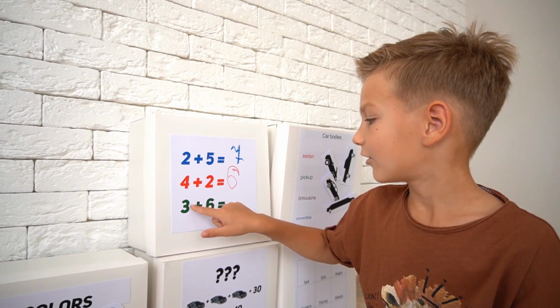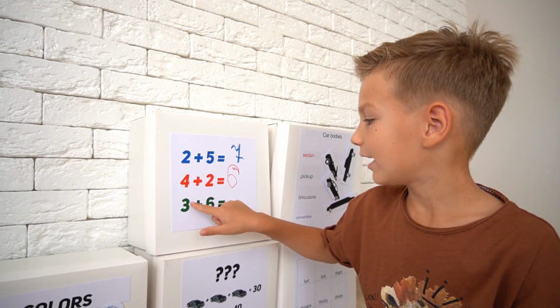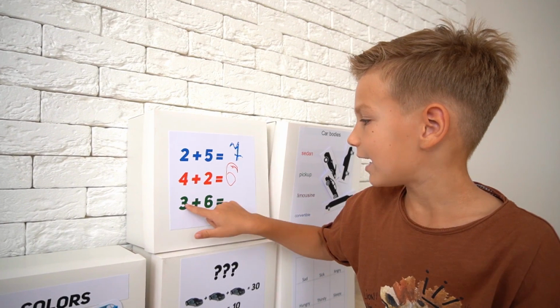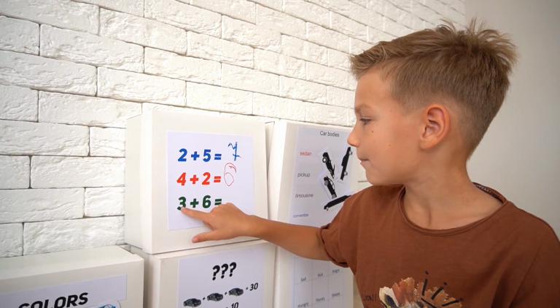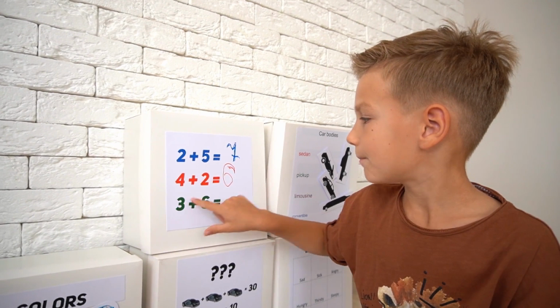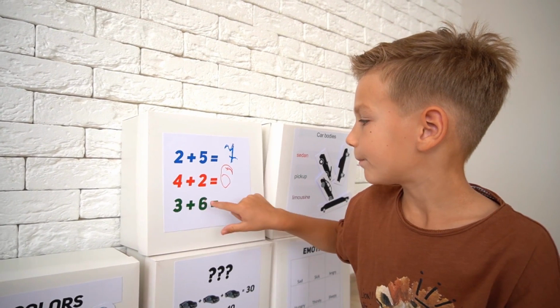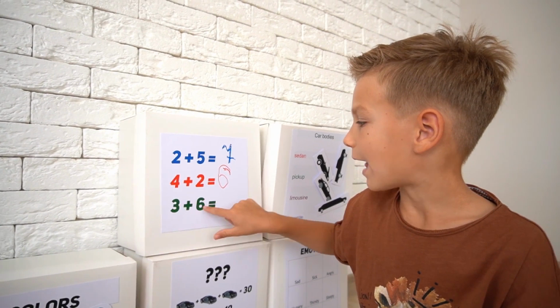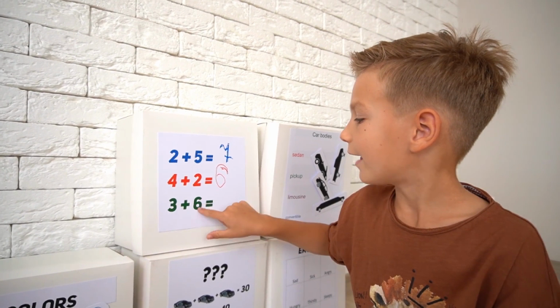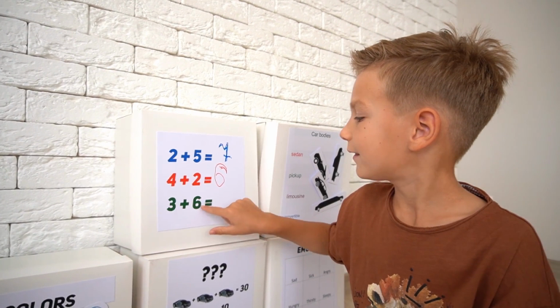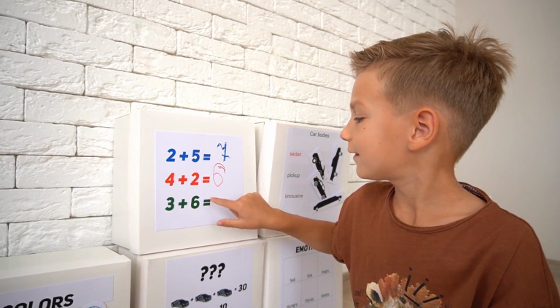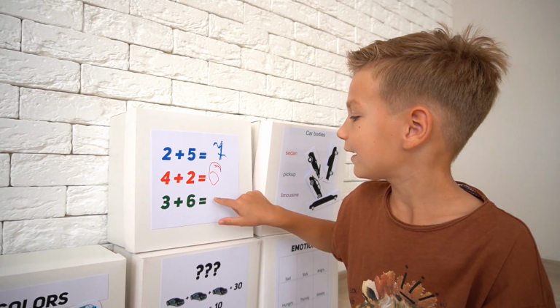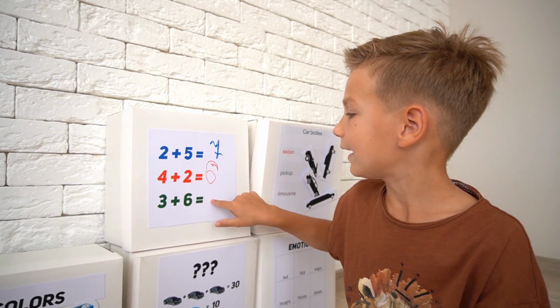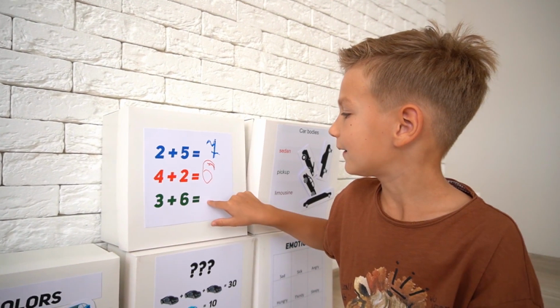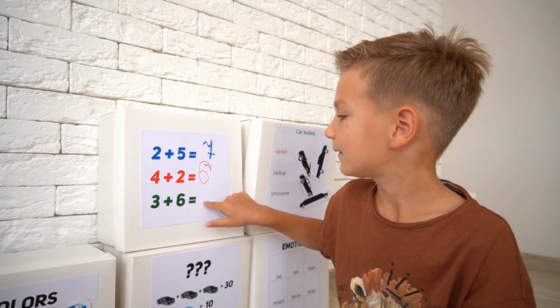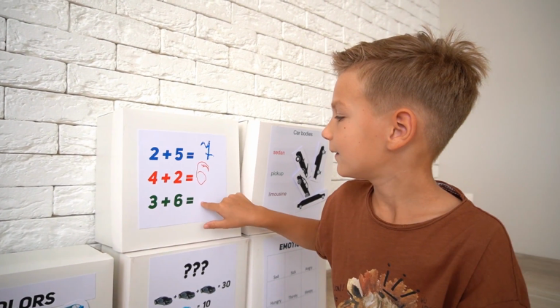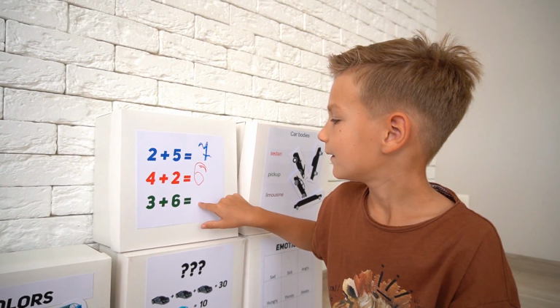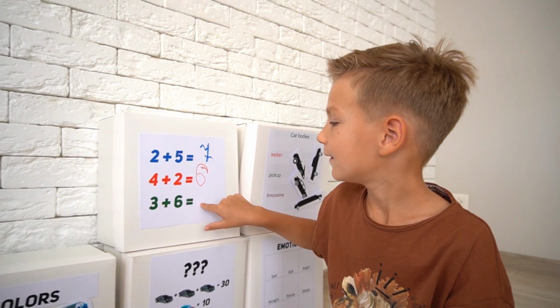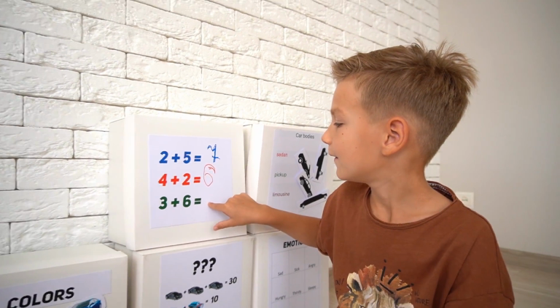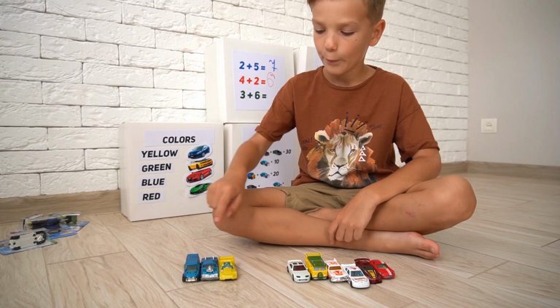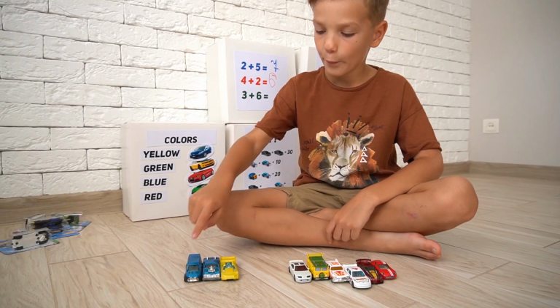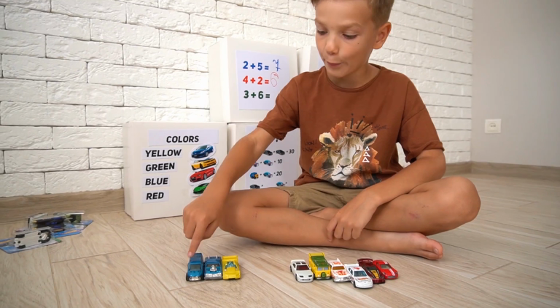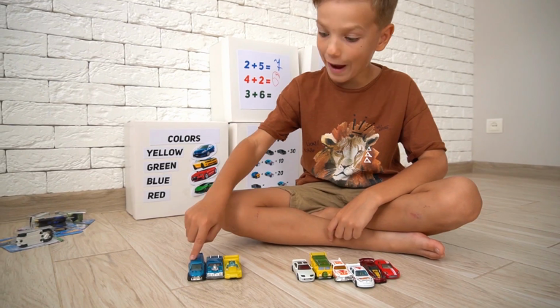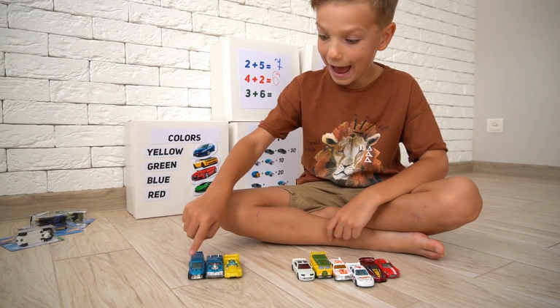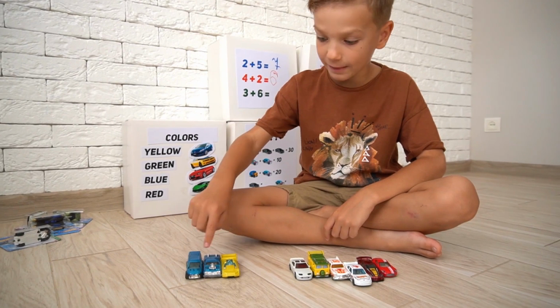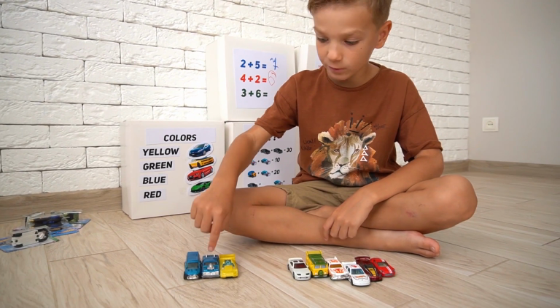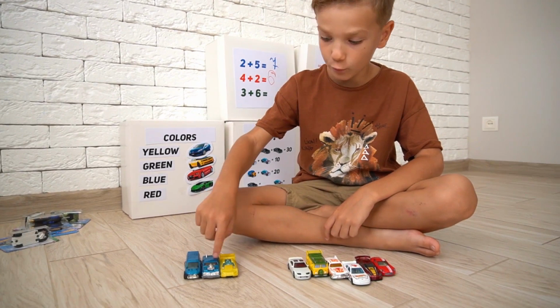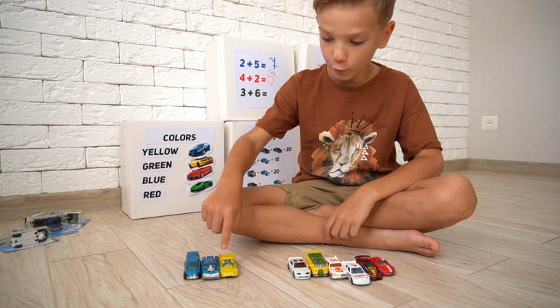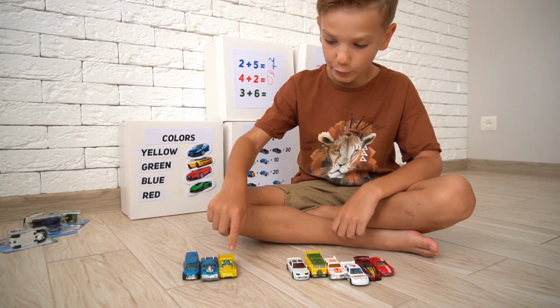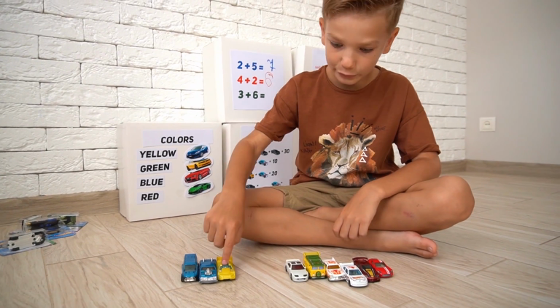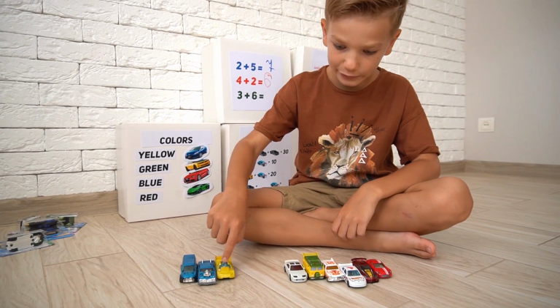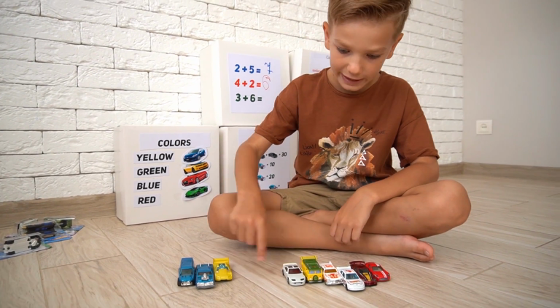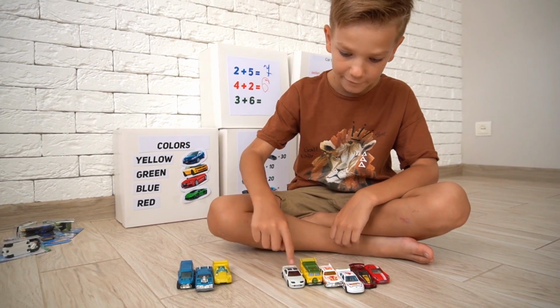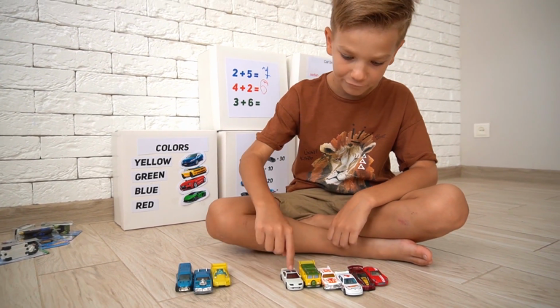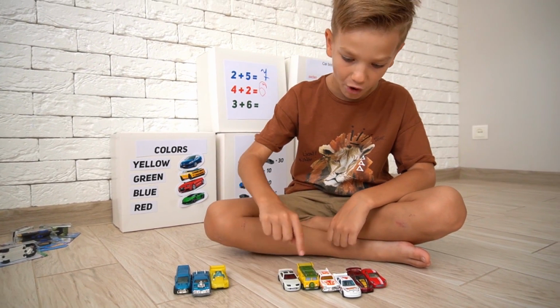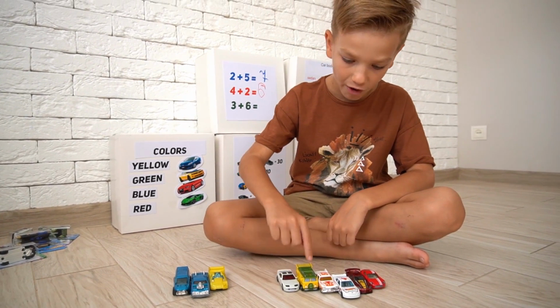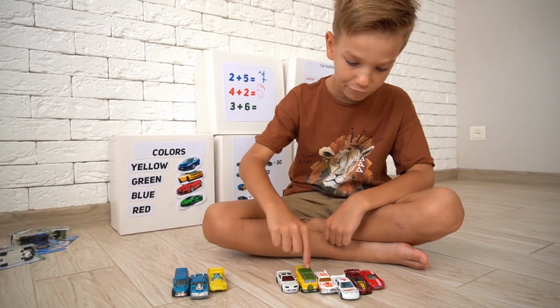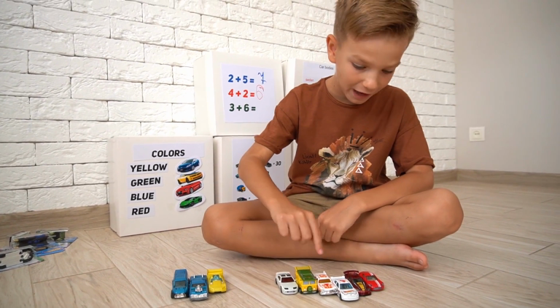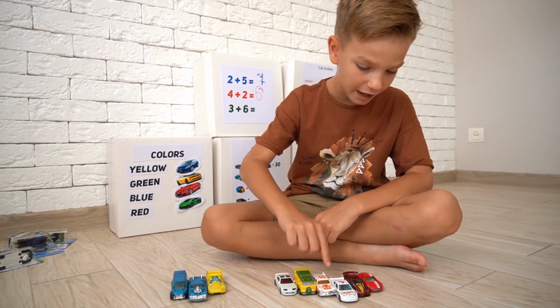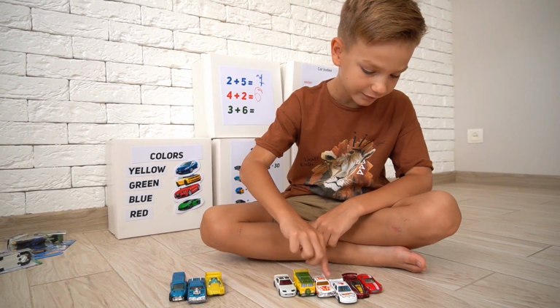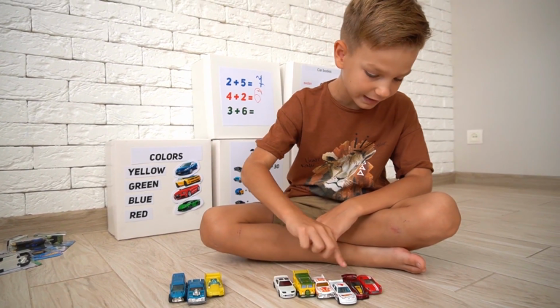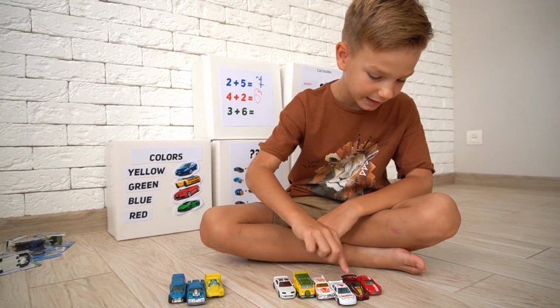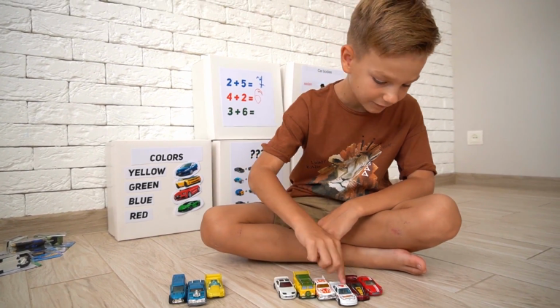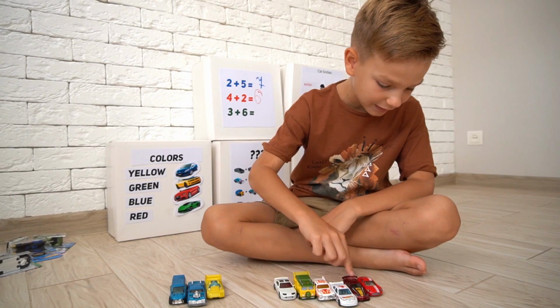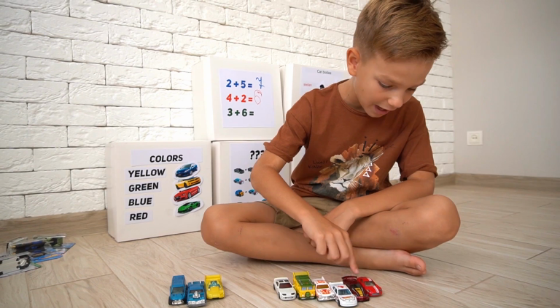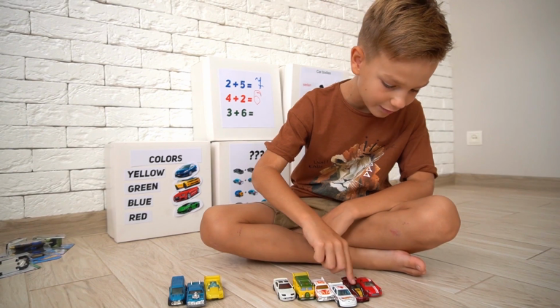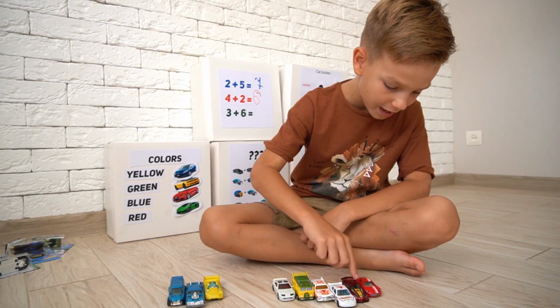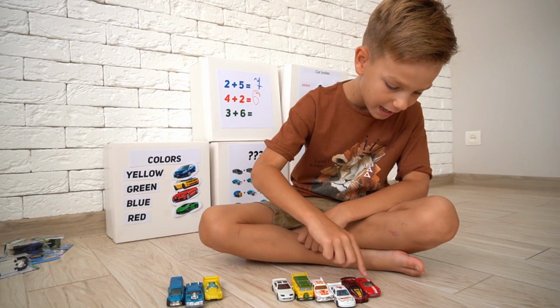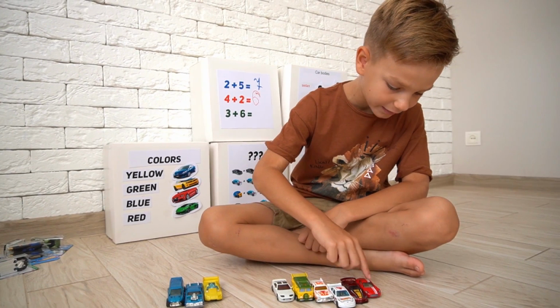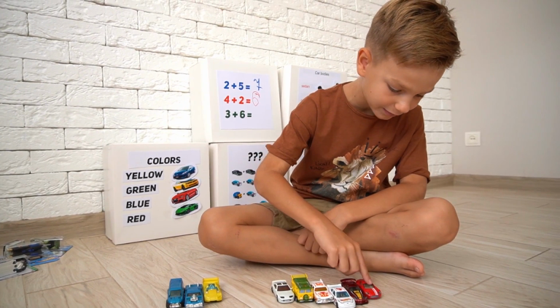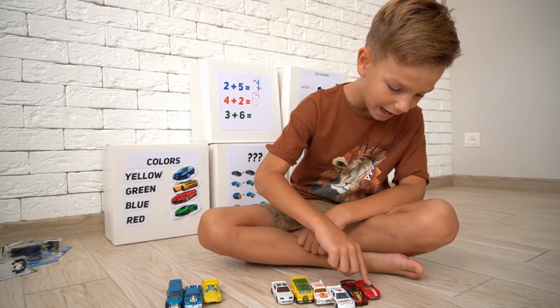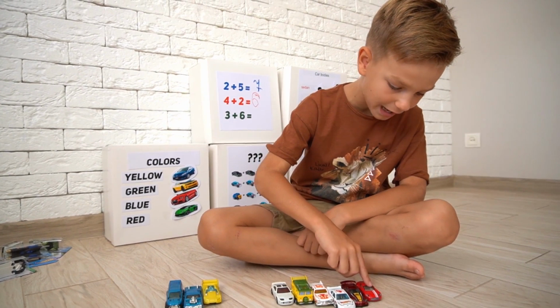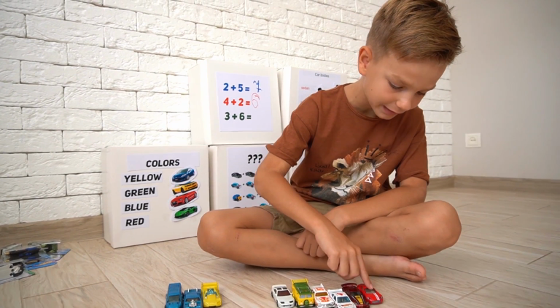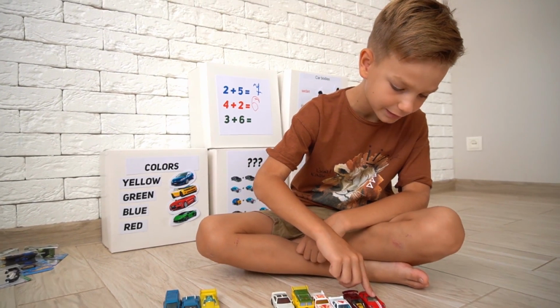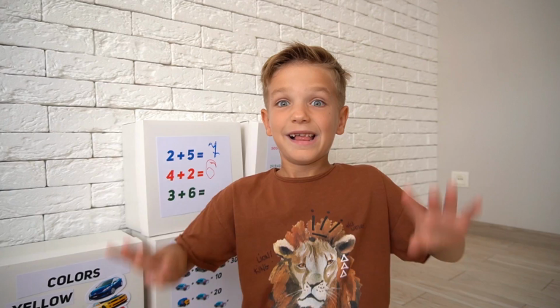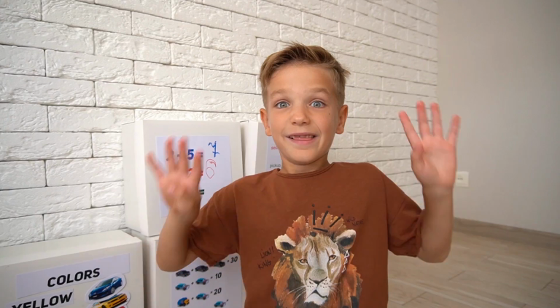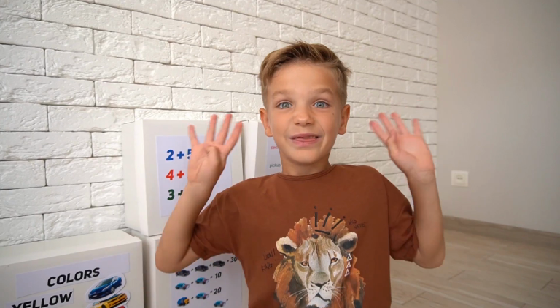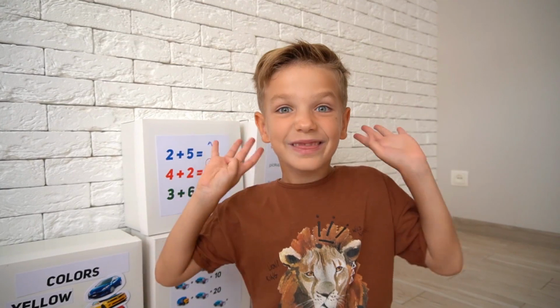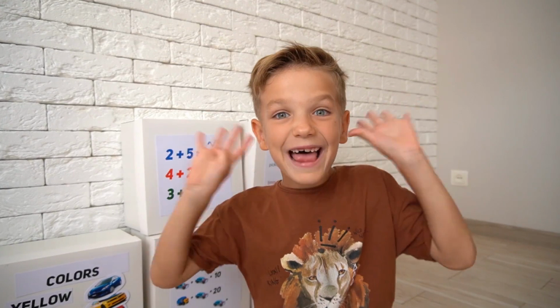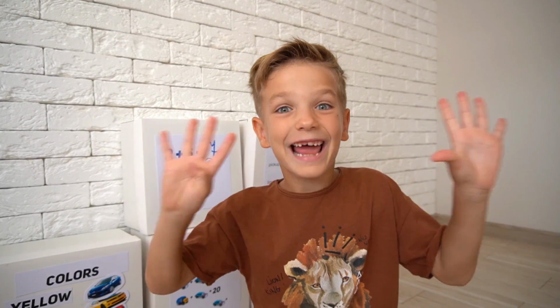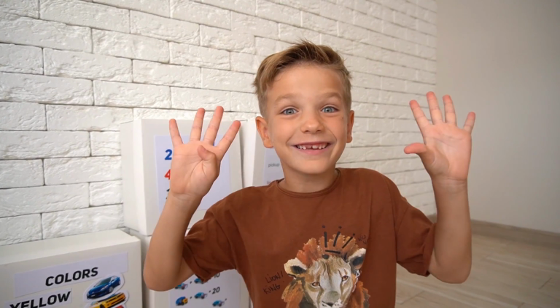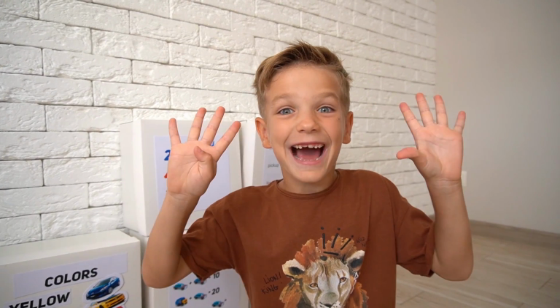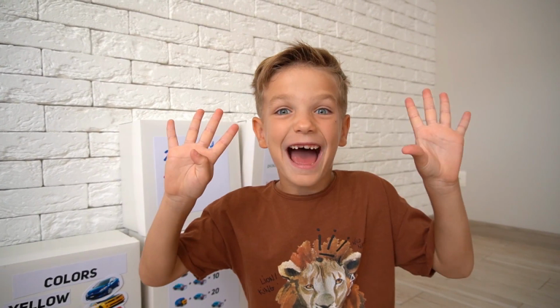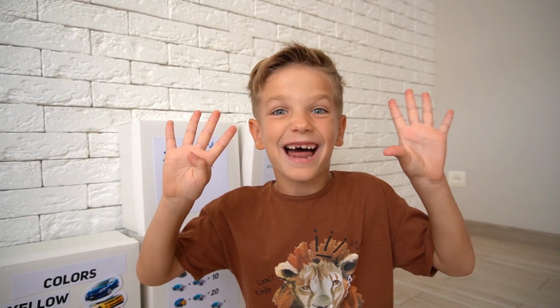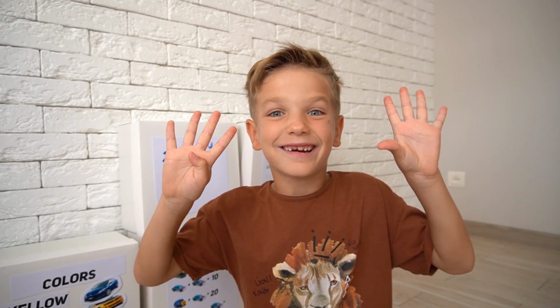Three plus six: one, two, three, four, five, six, seven, eight, nine — nine!